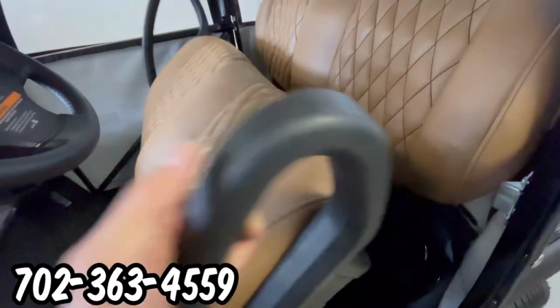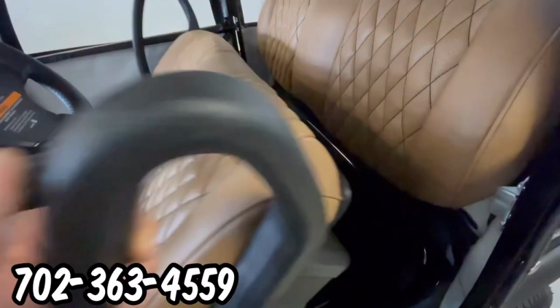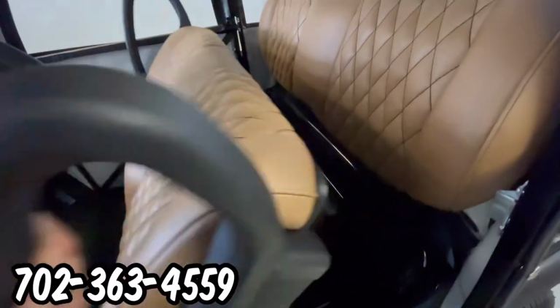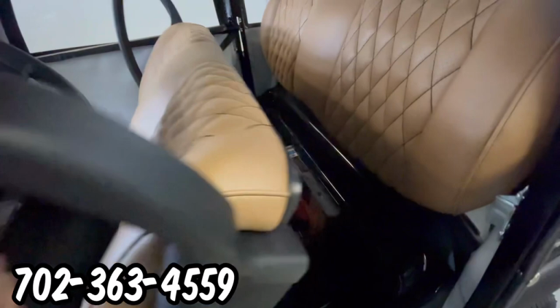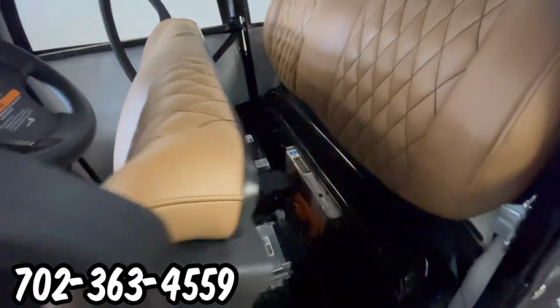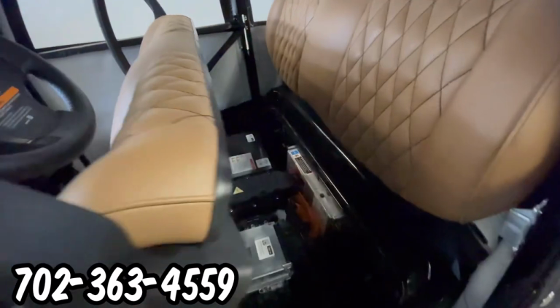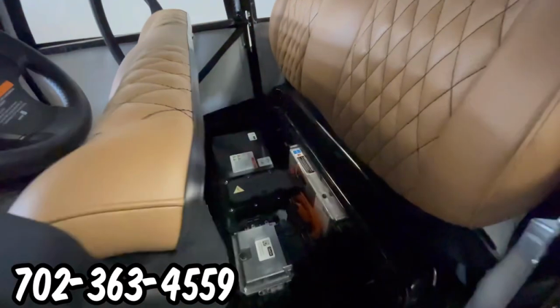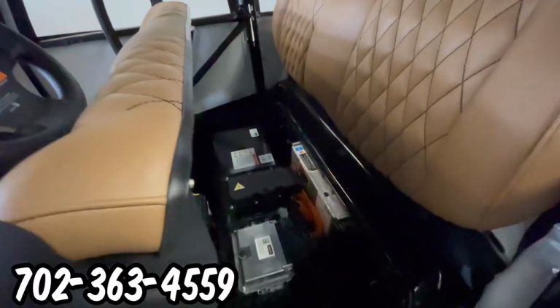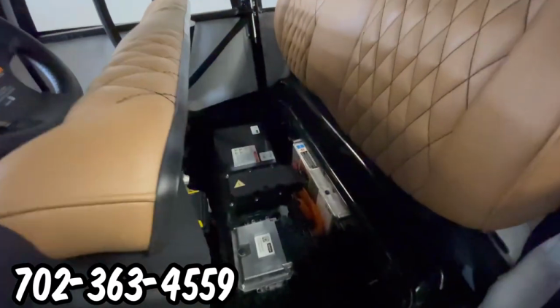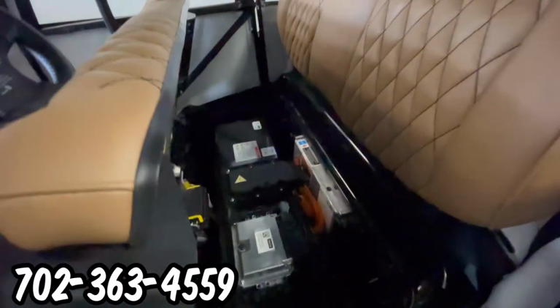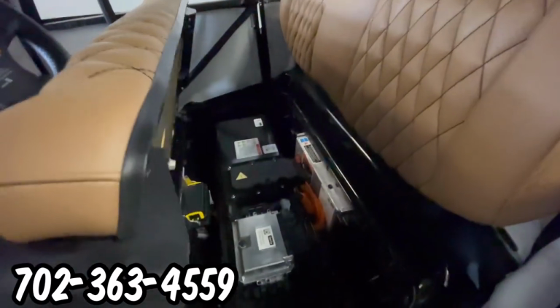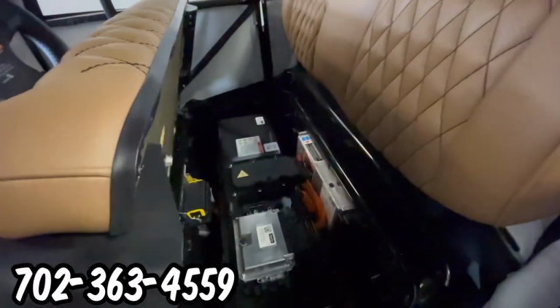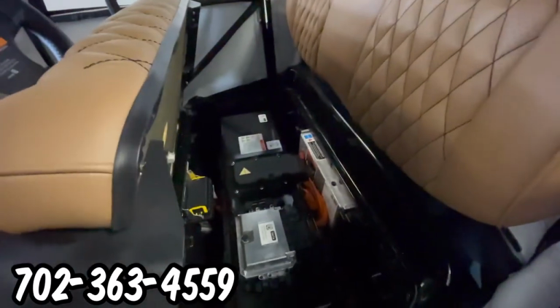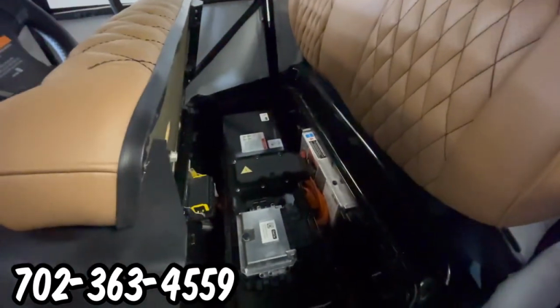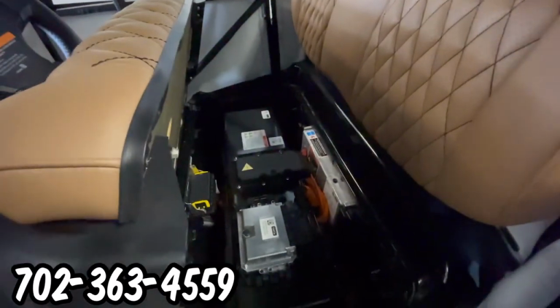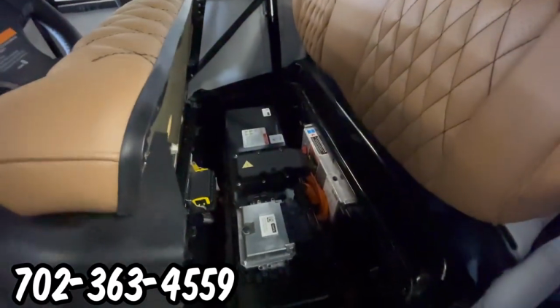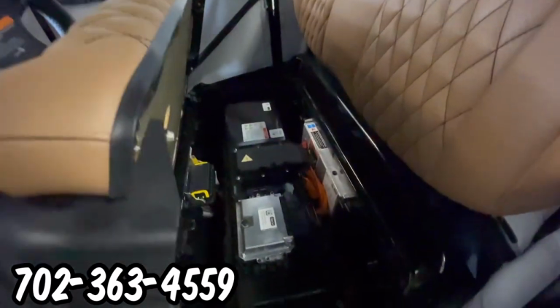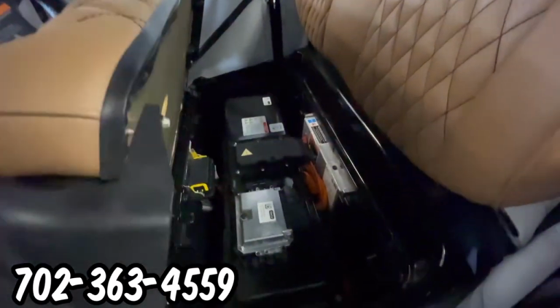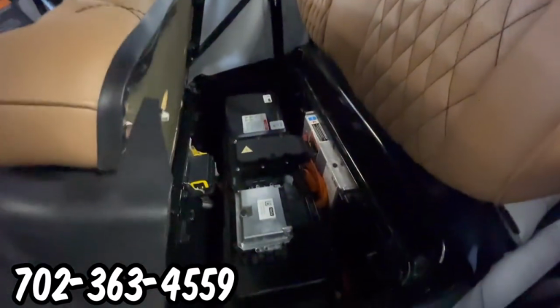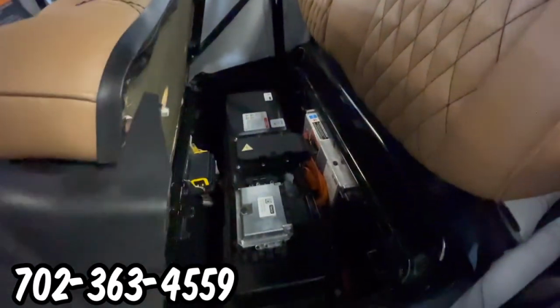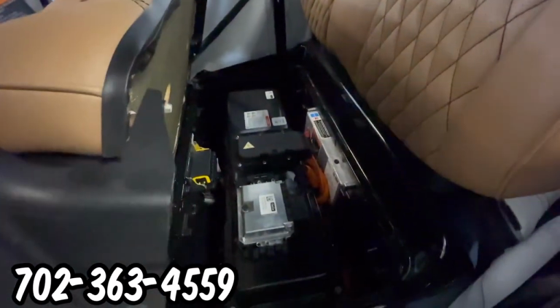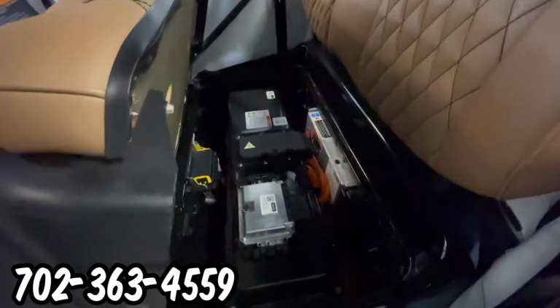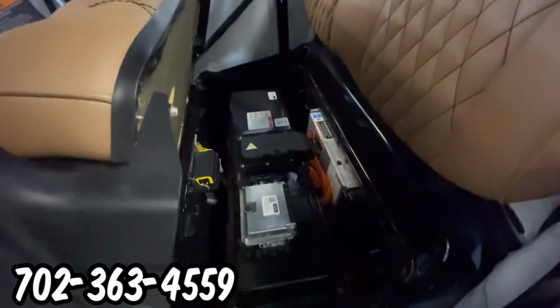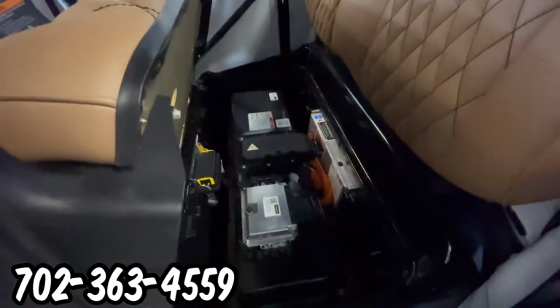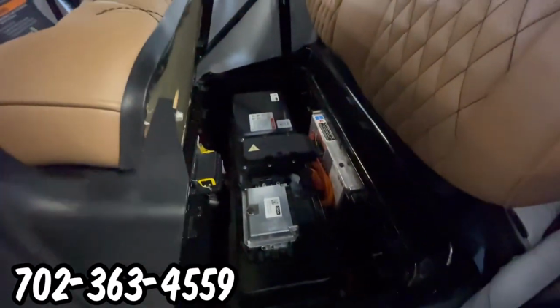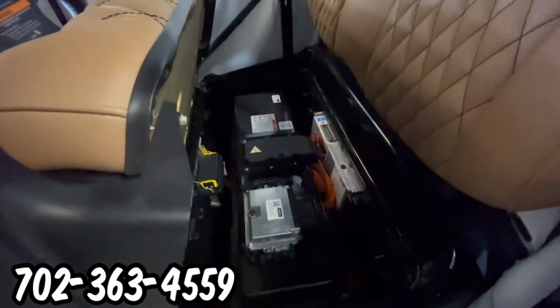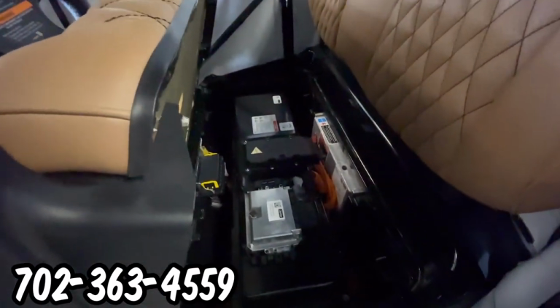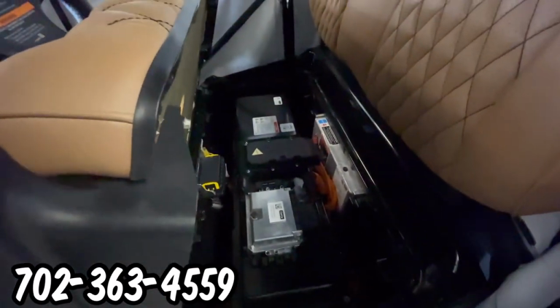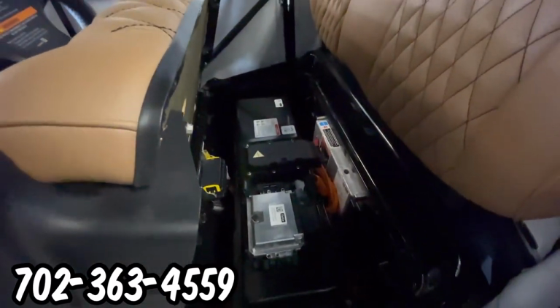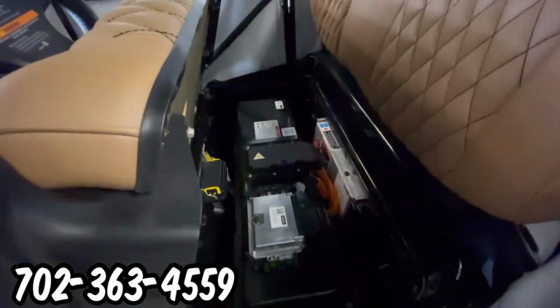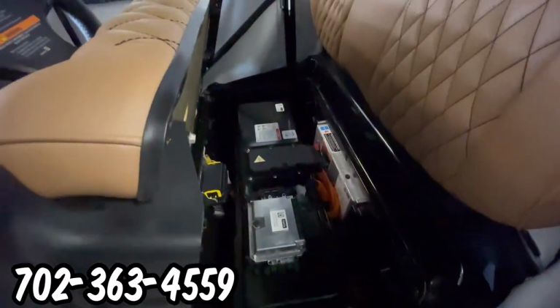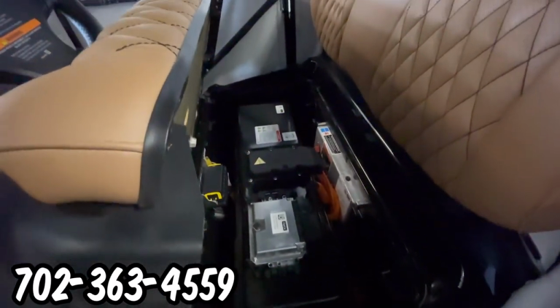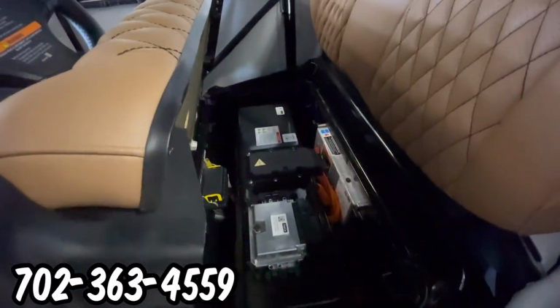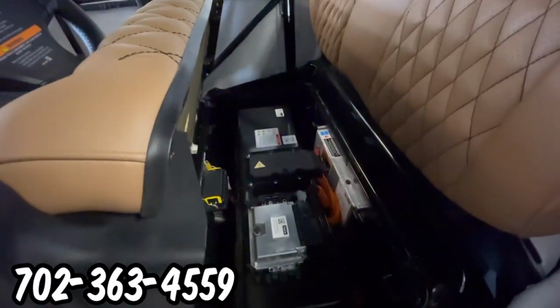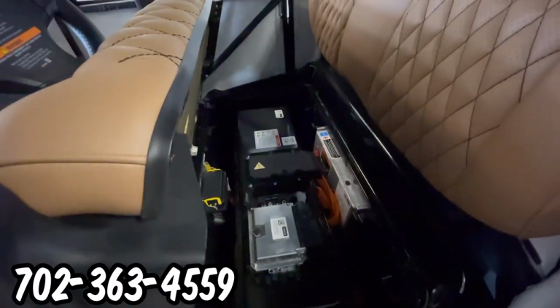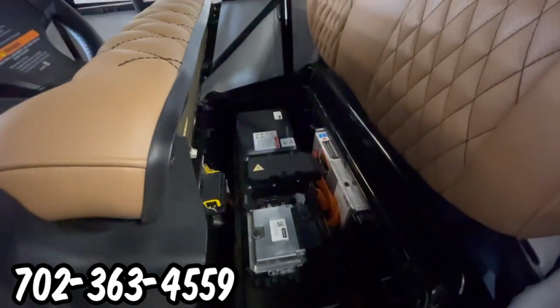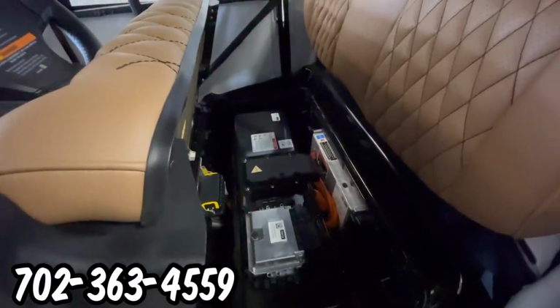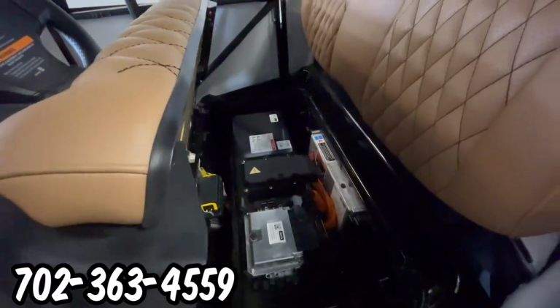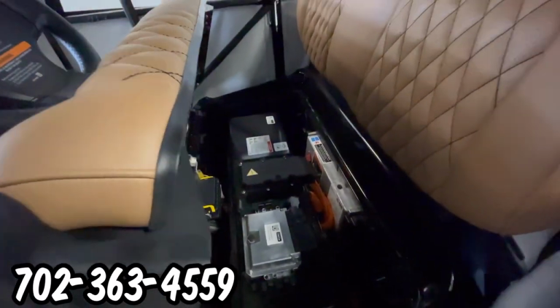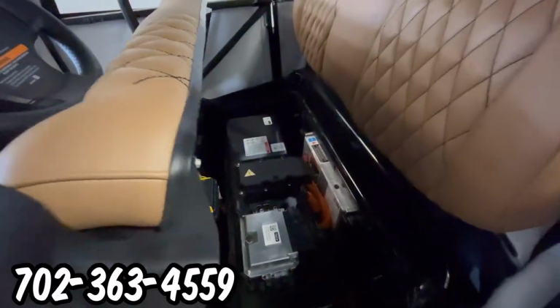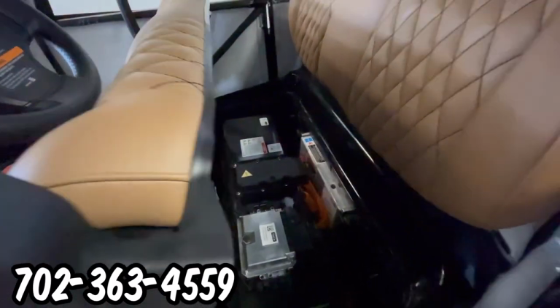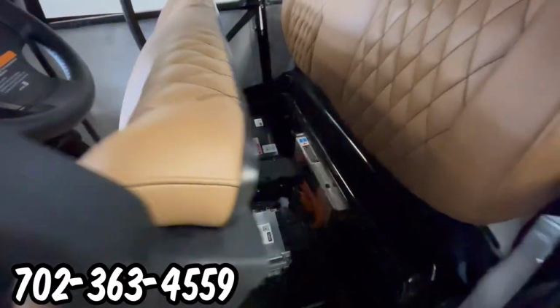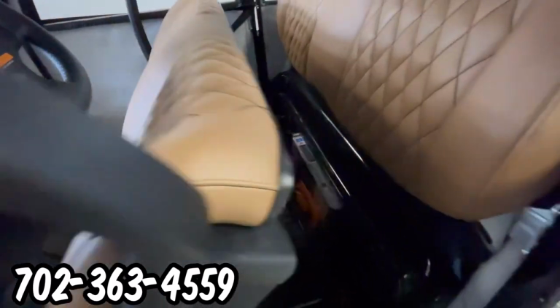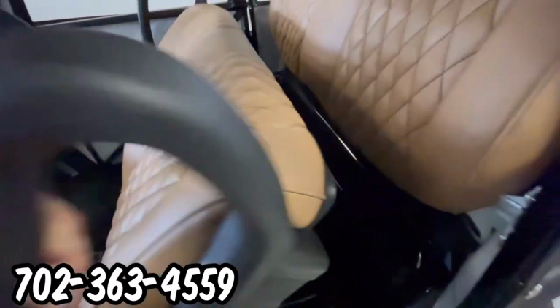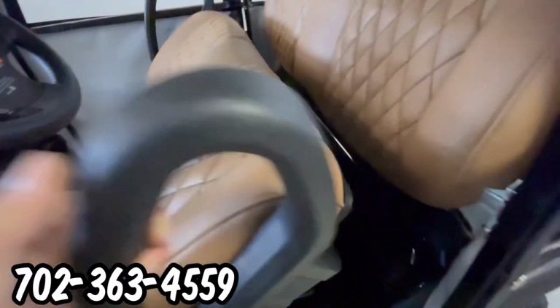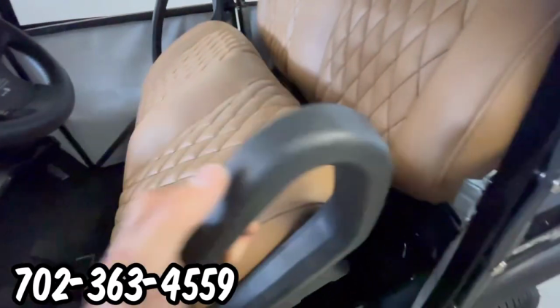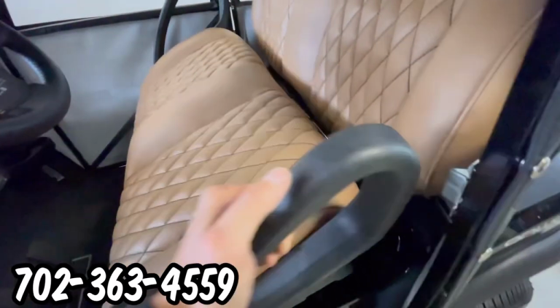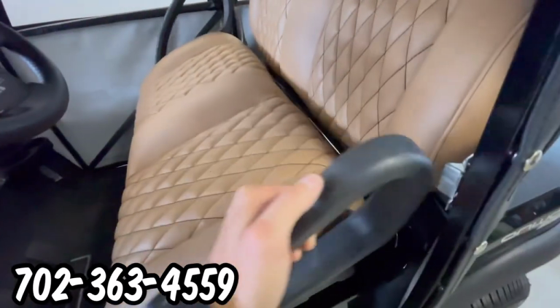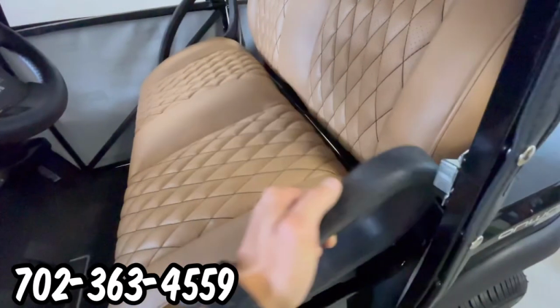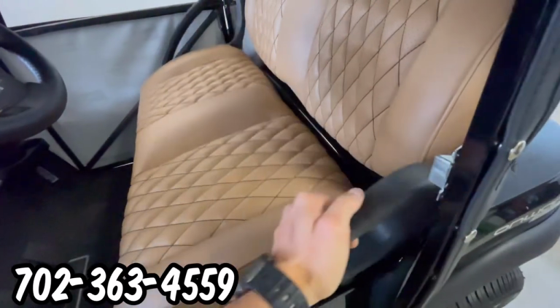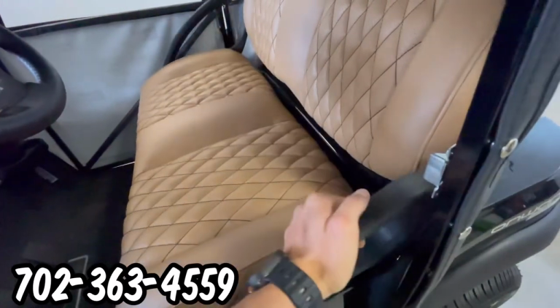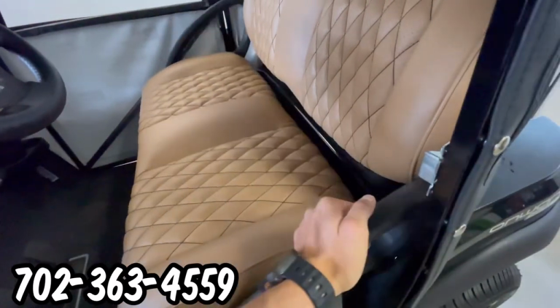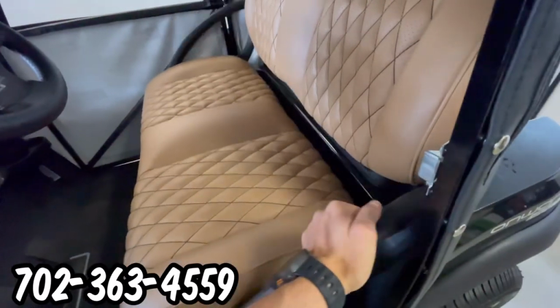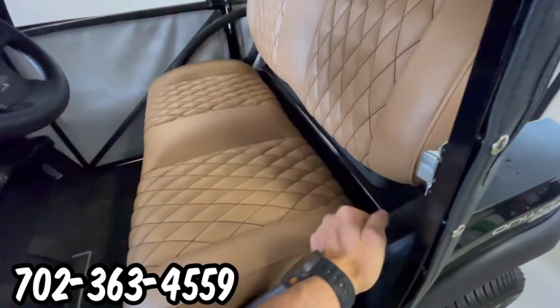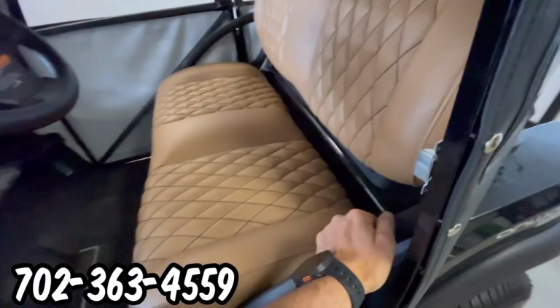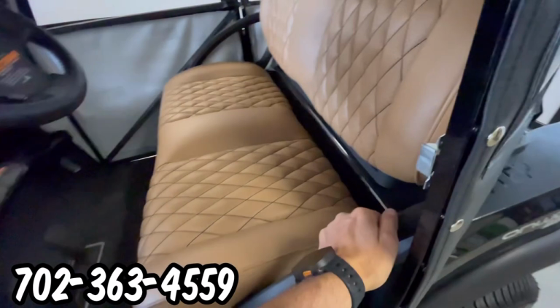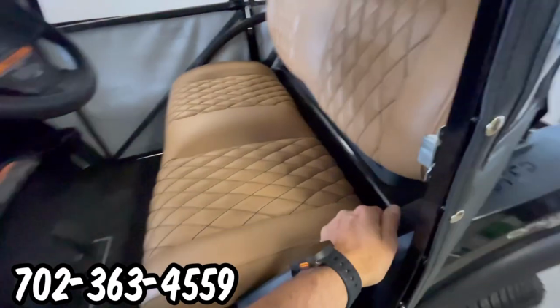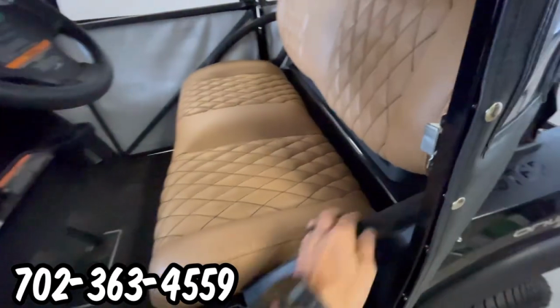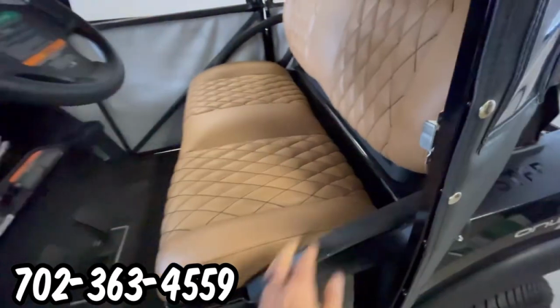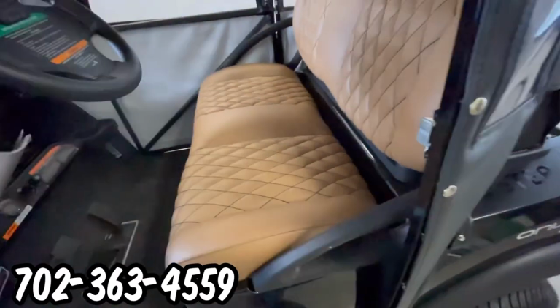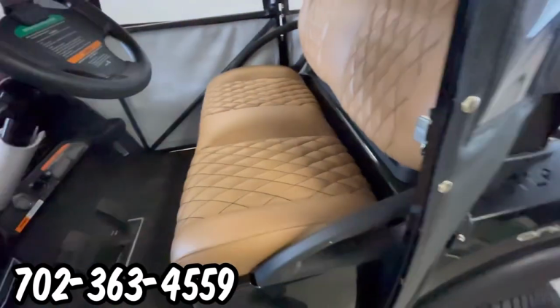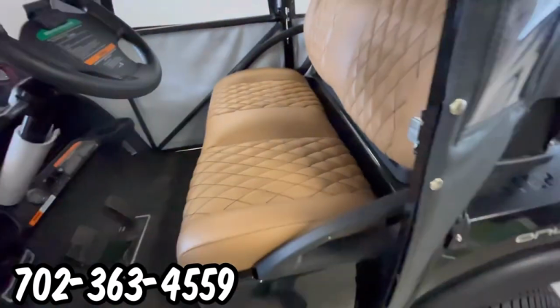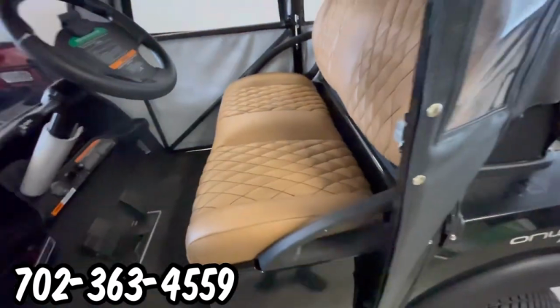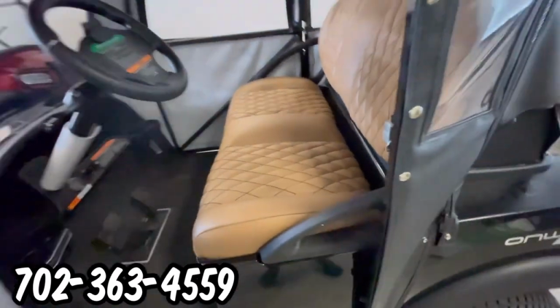Underneath the seat, we have the Club Car factory lithium-ion battery that comes with a six-year warranty from Club Car.